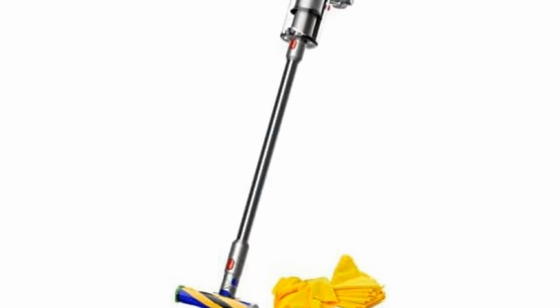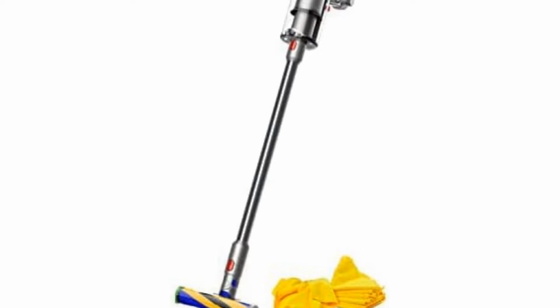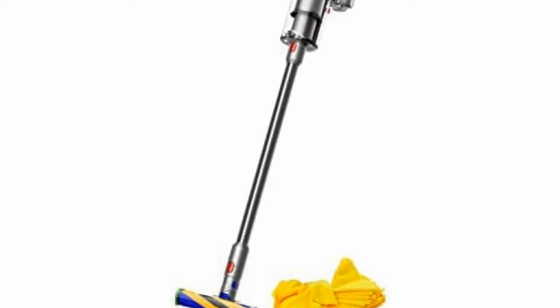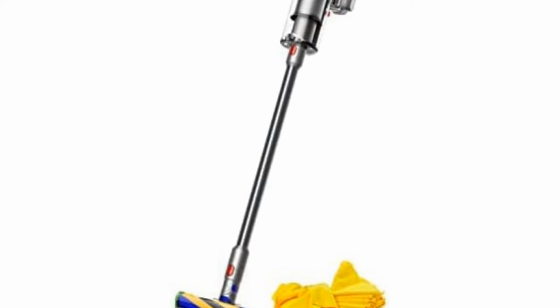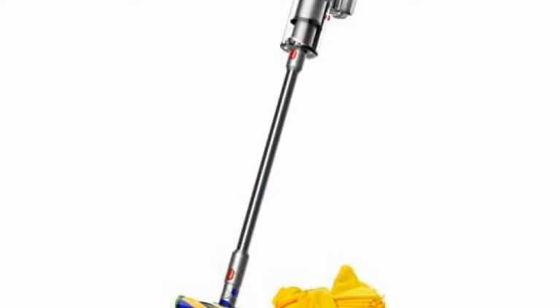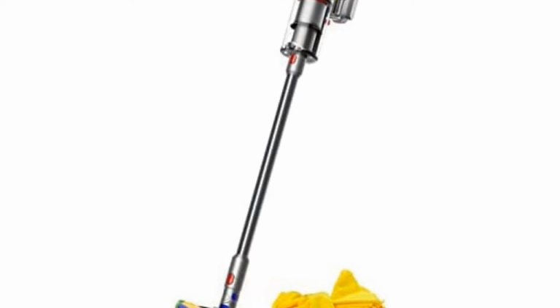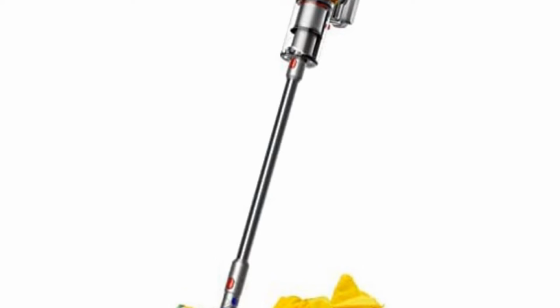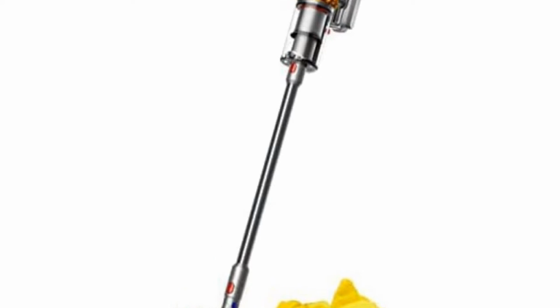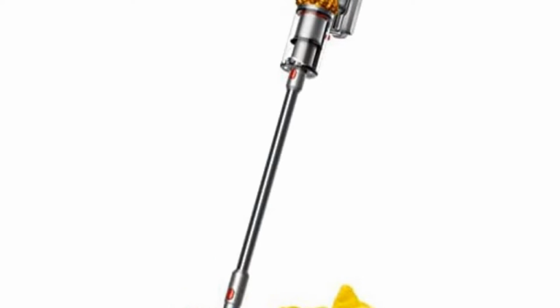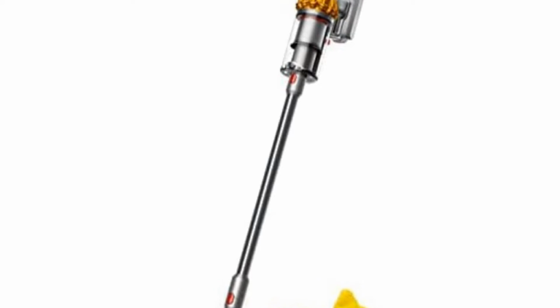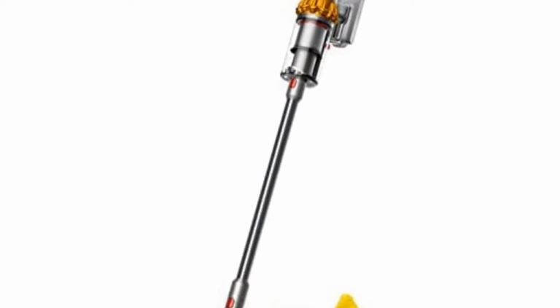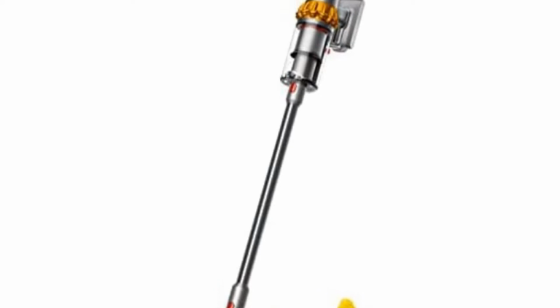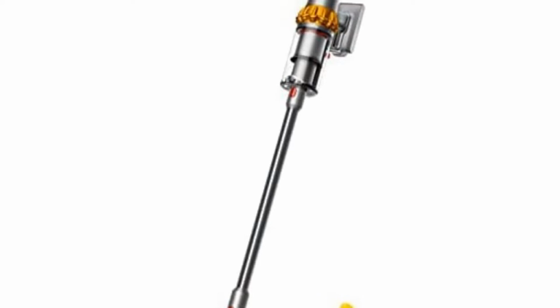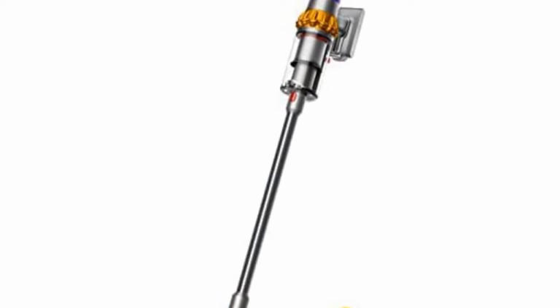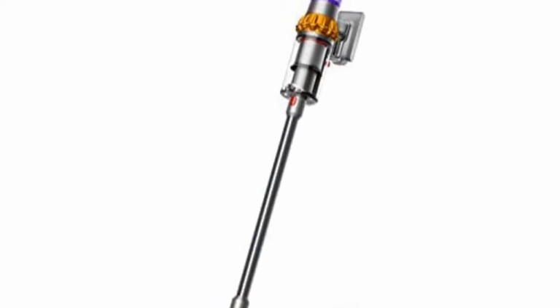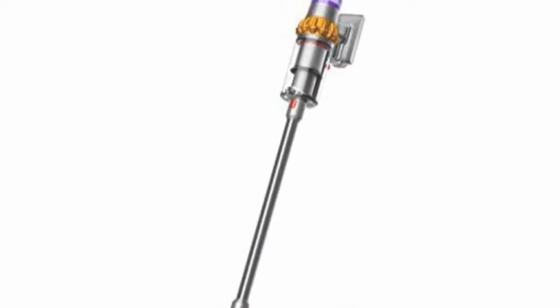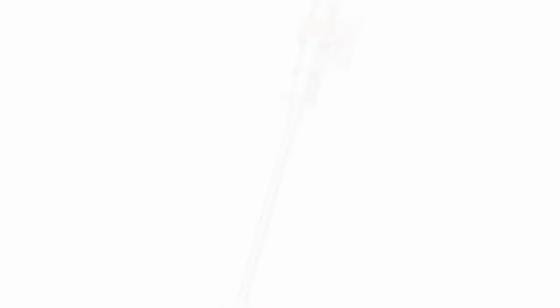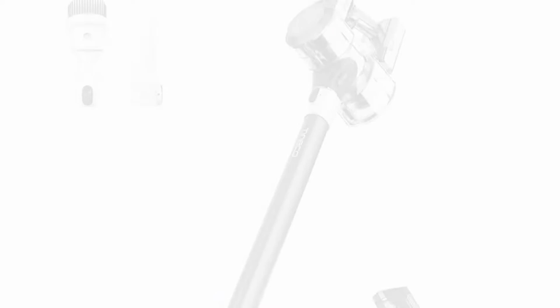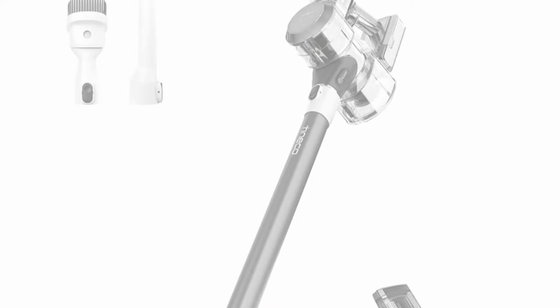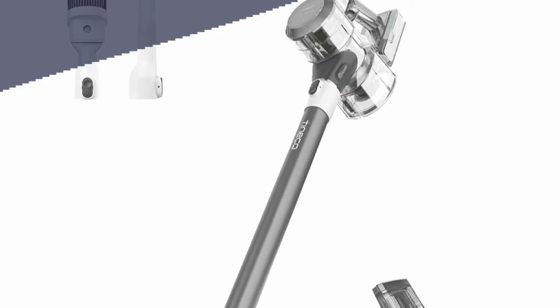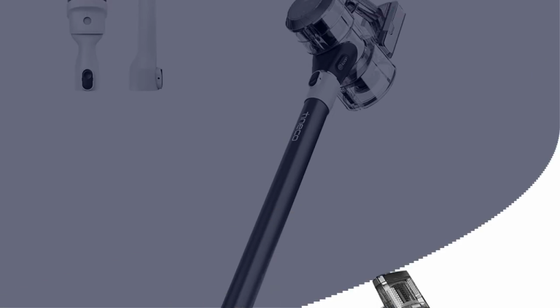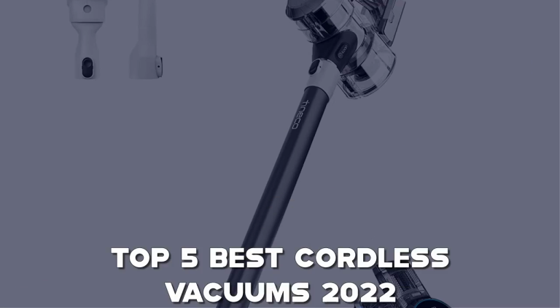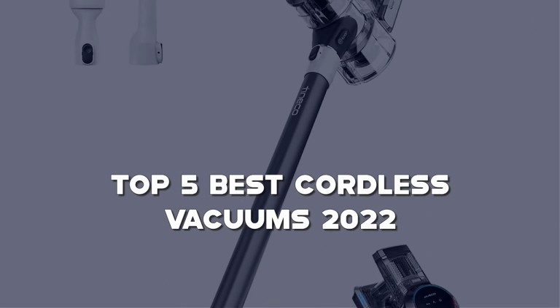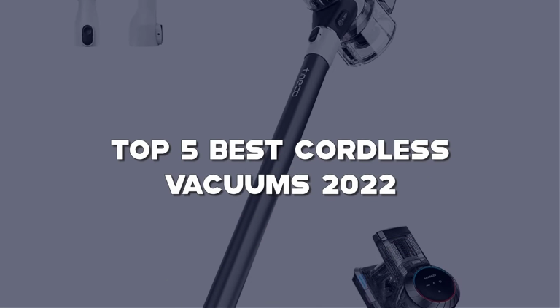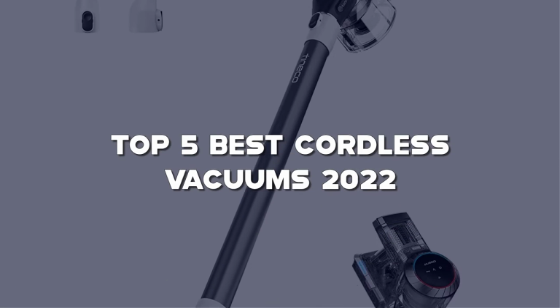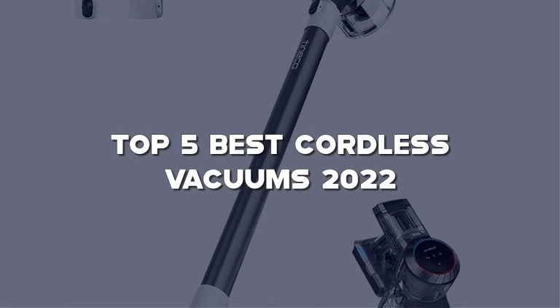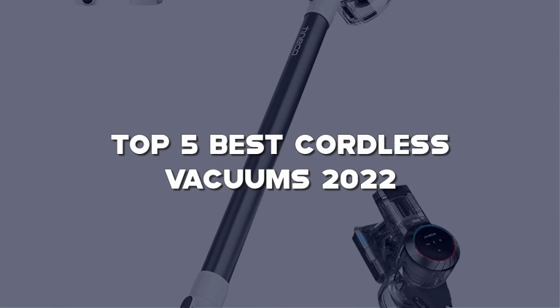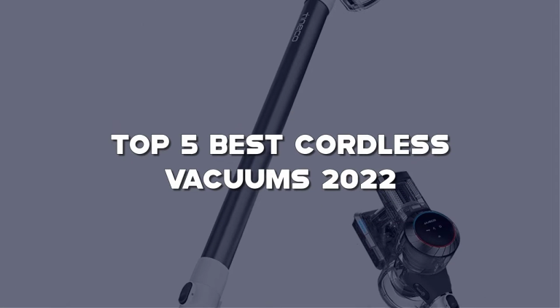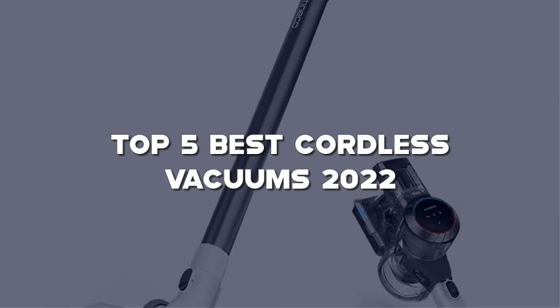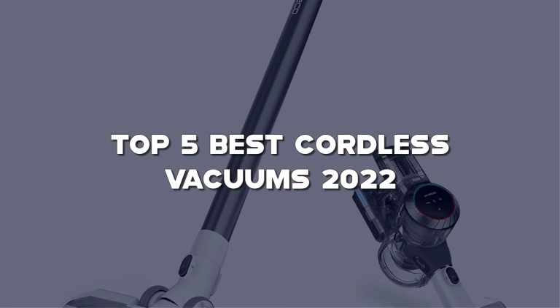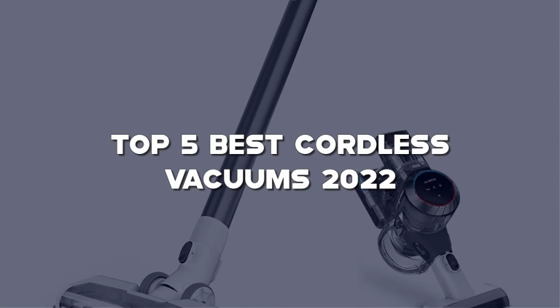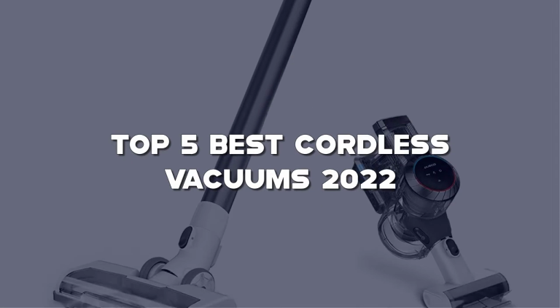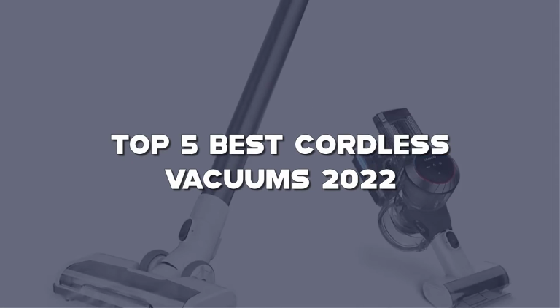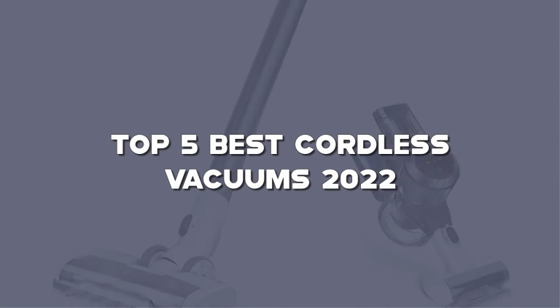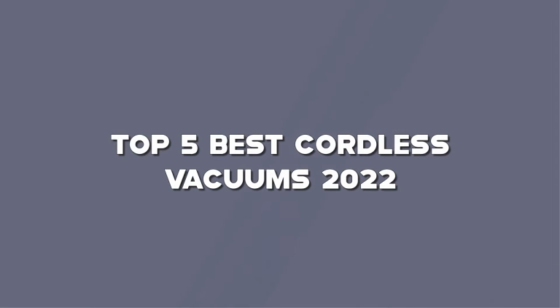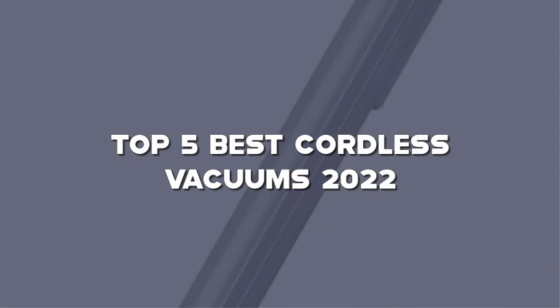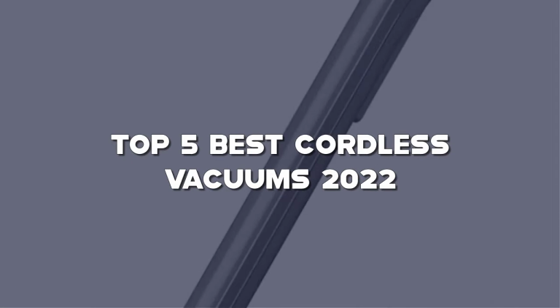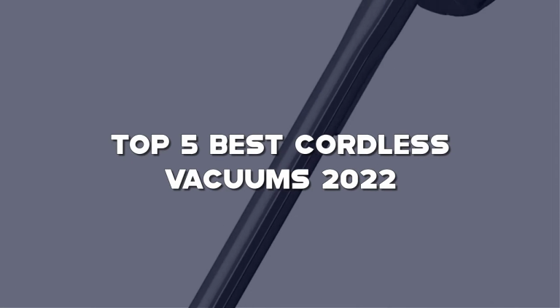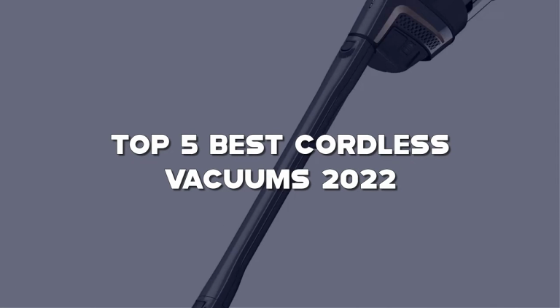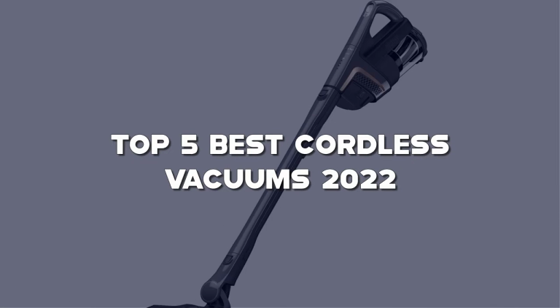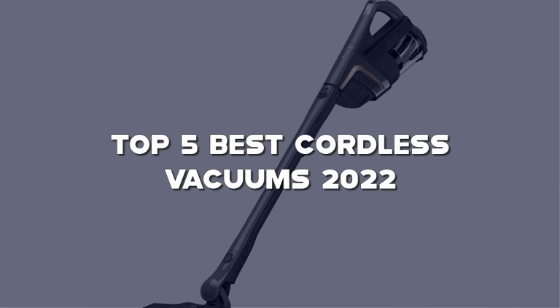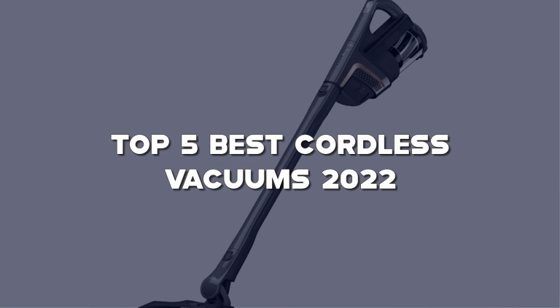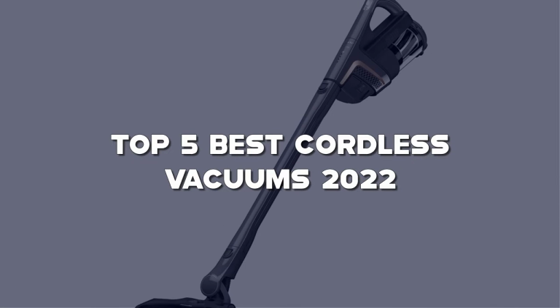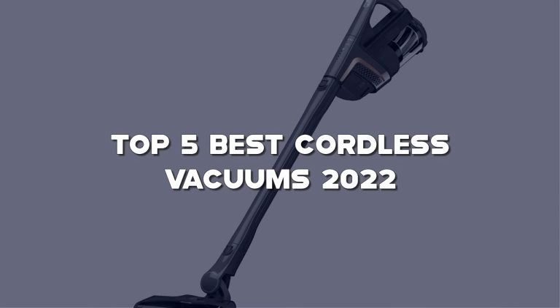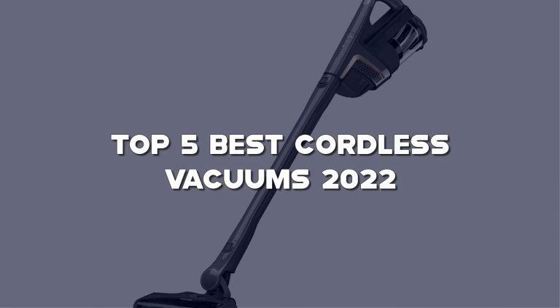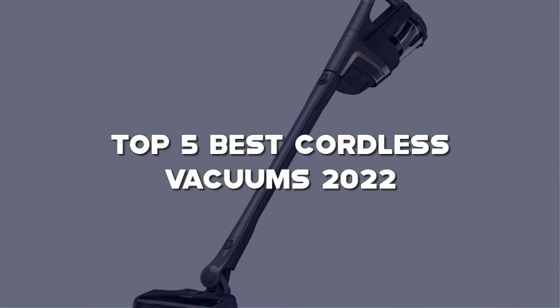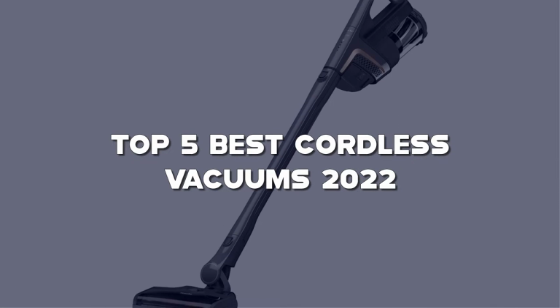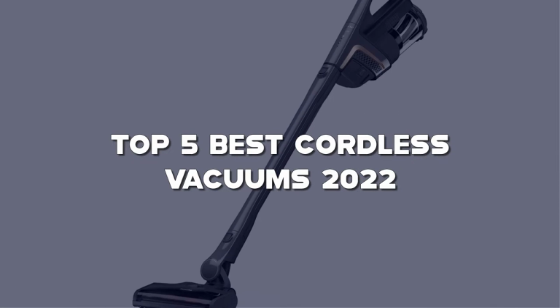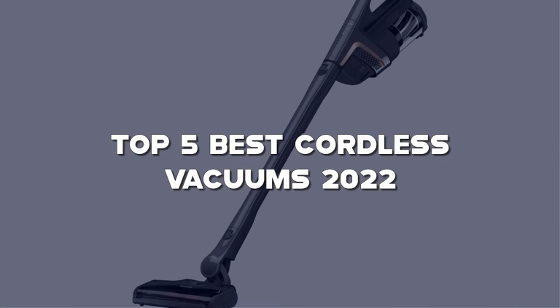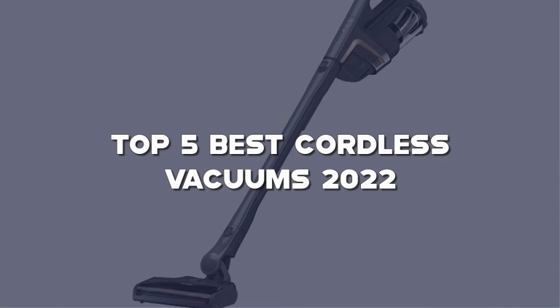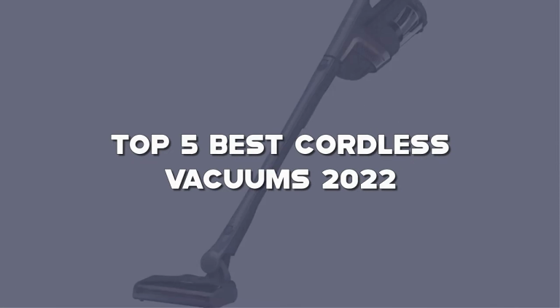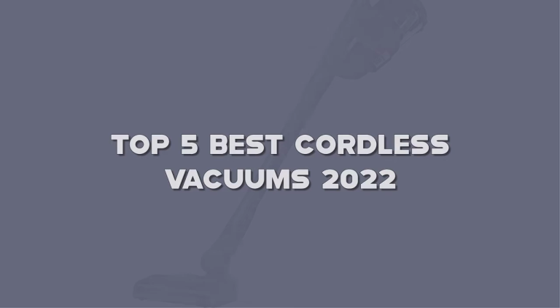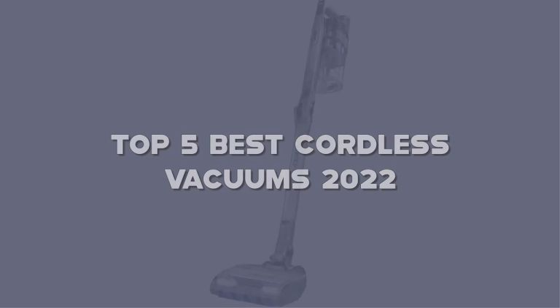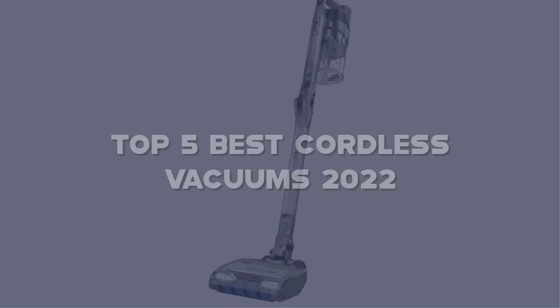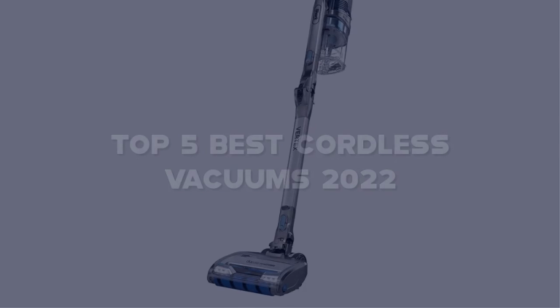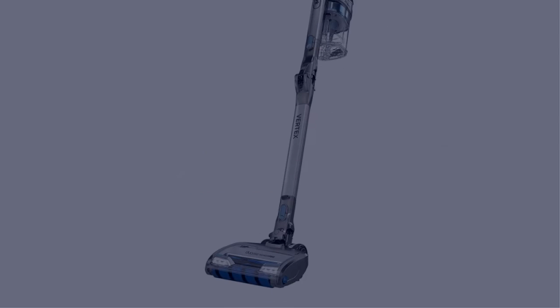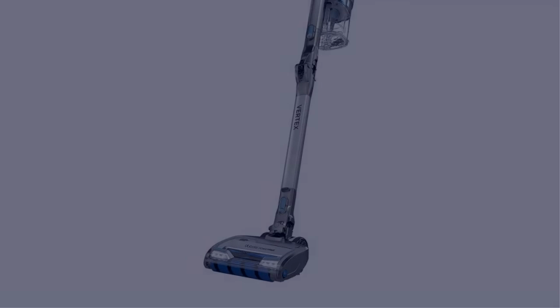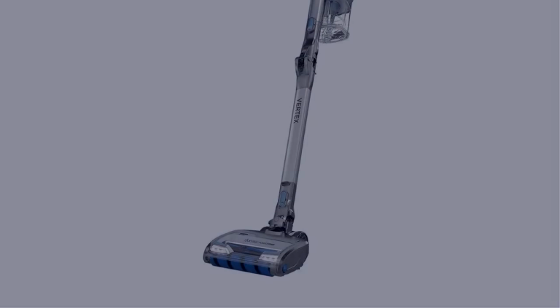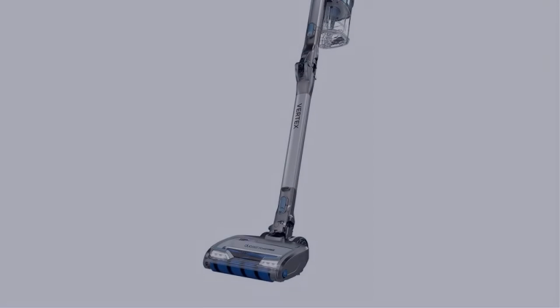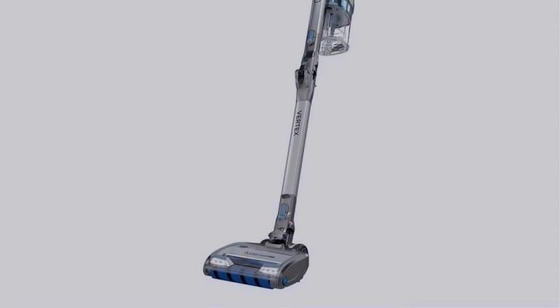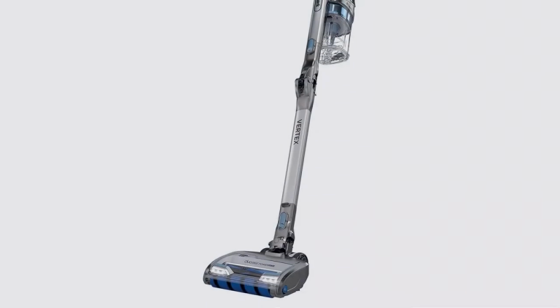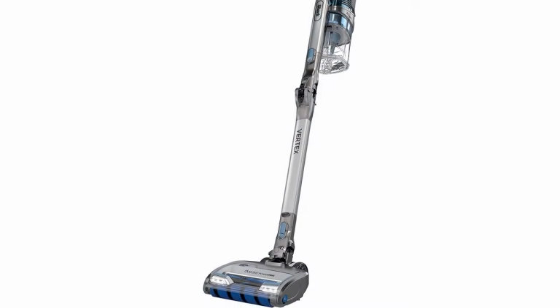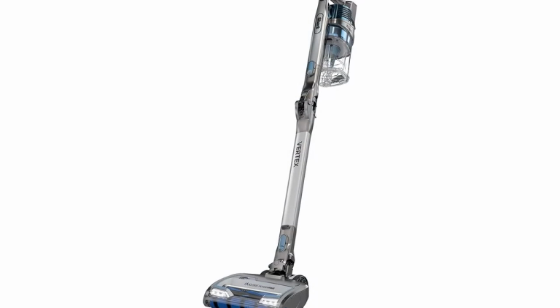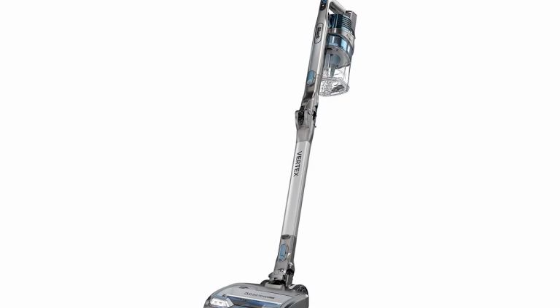In this video, I have compiled a list of the top 5 best cordless vacuums in the market that are worth buying.